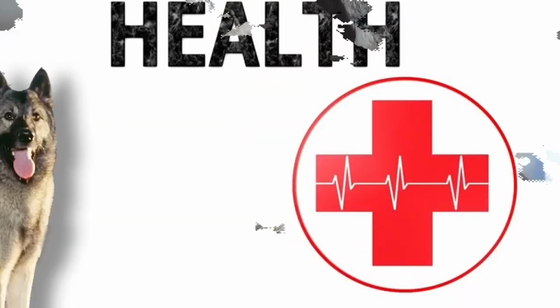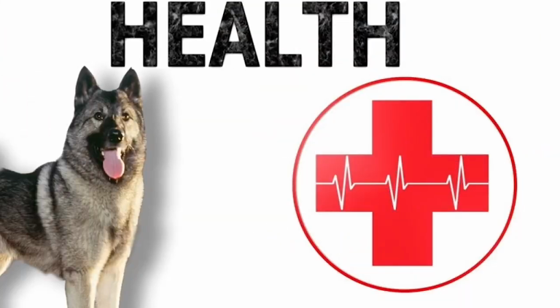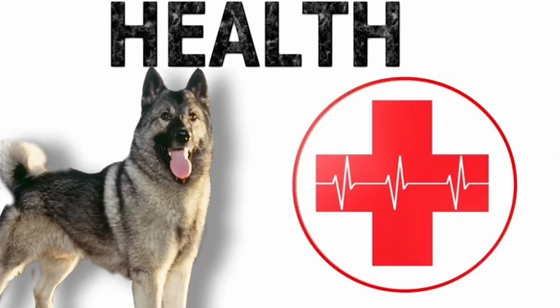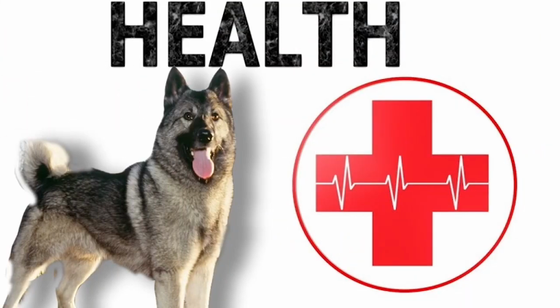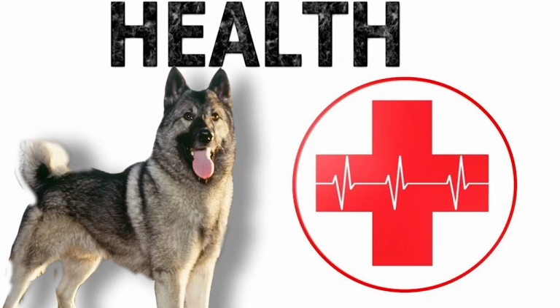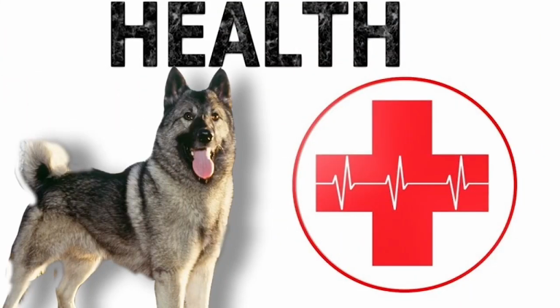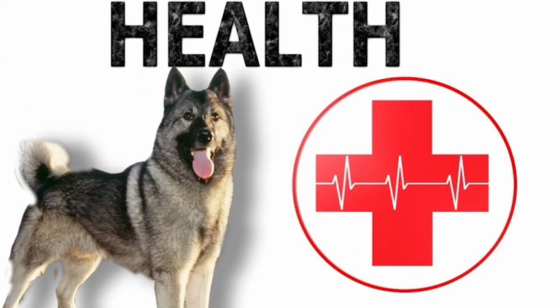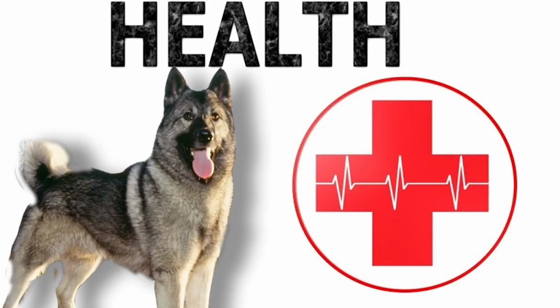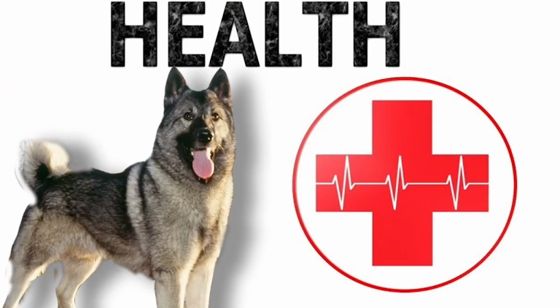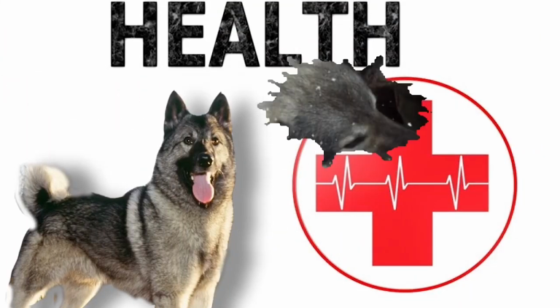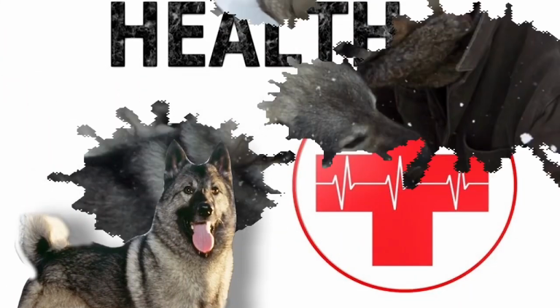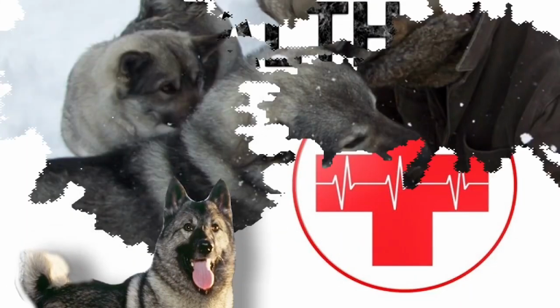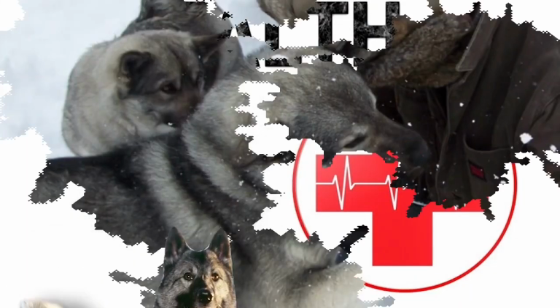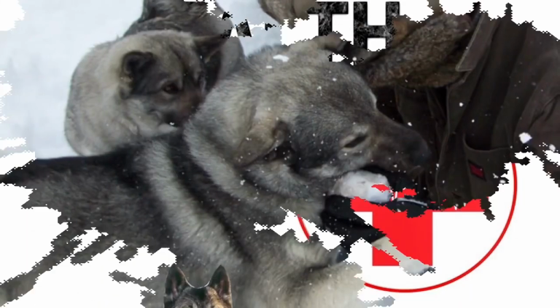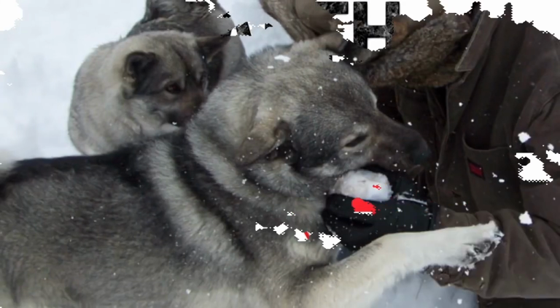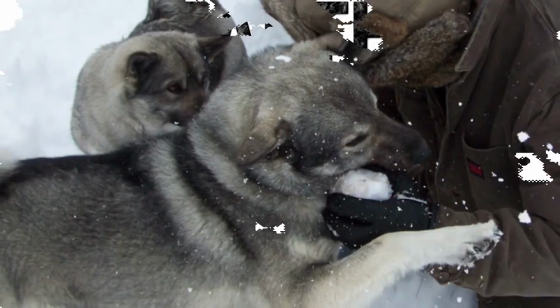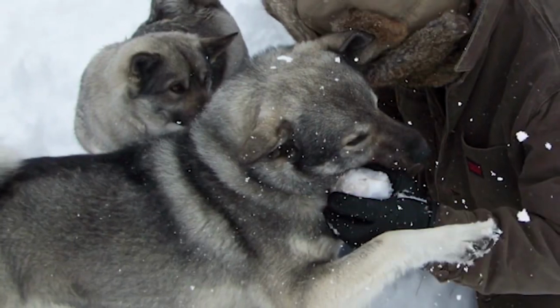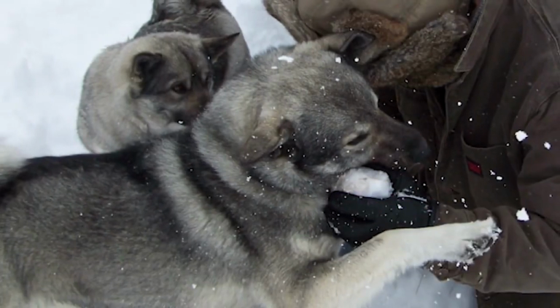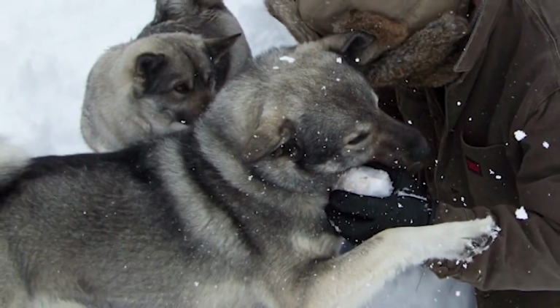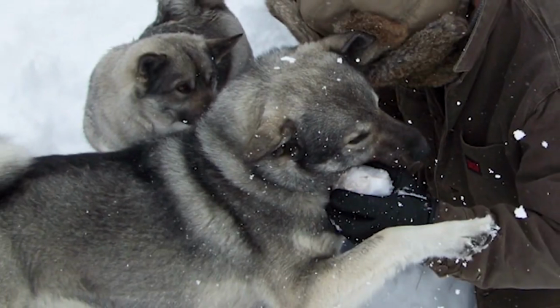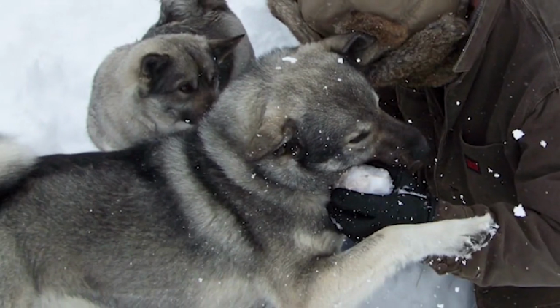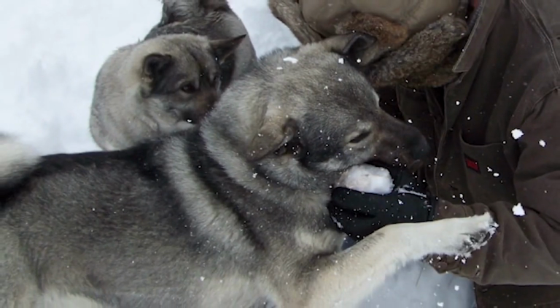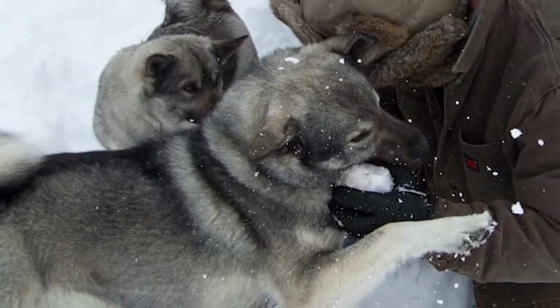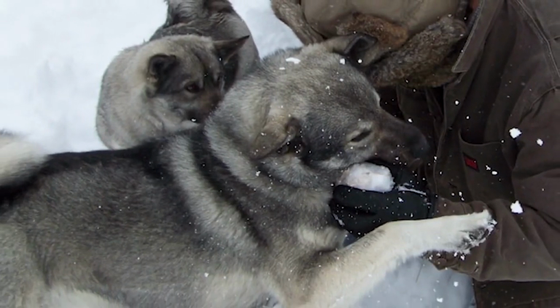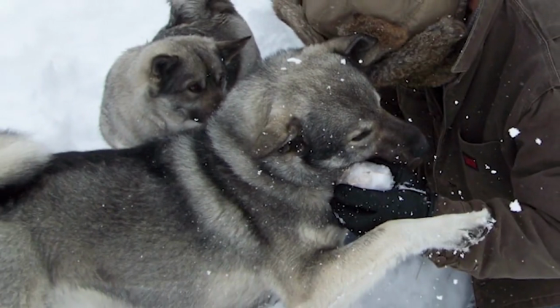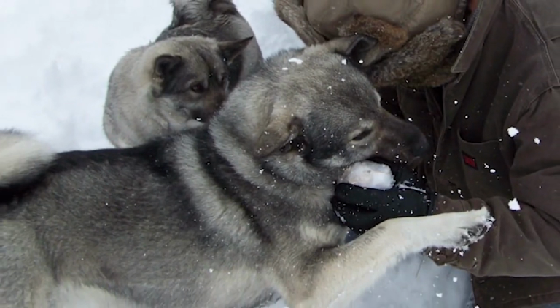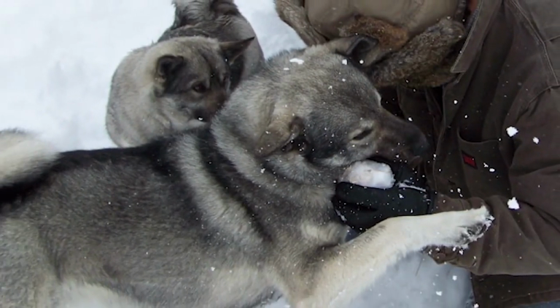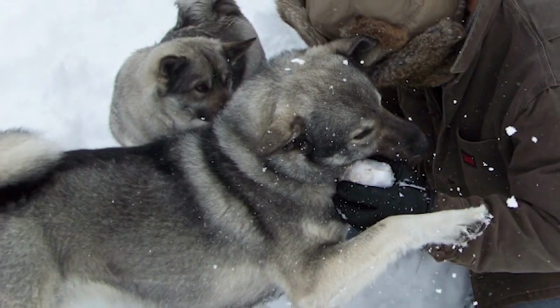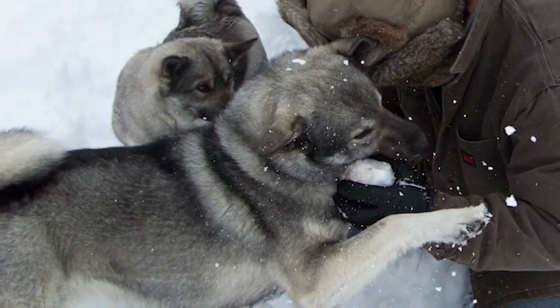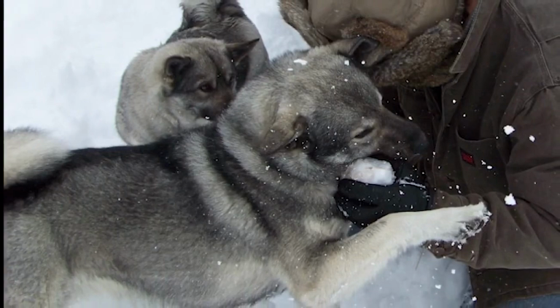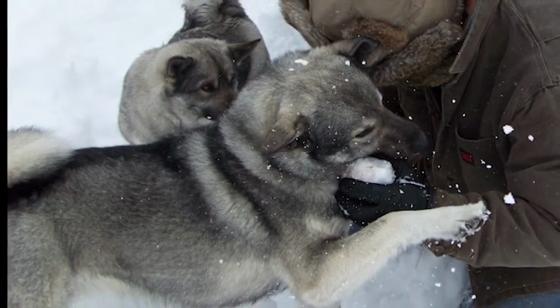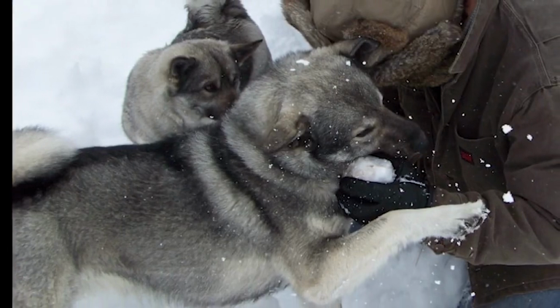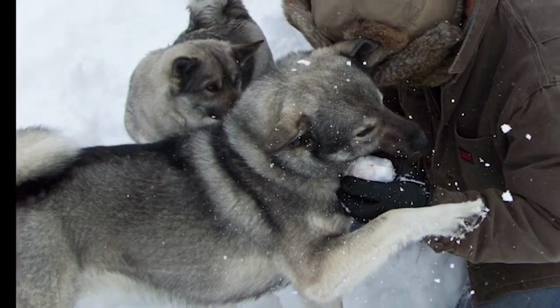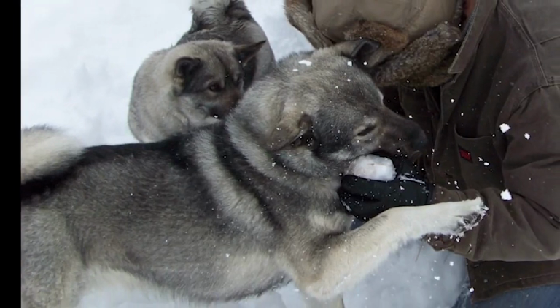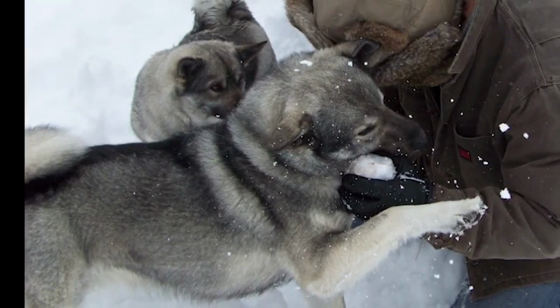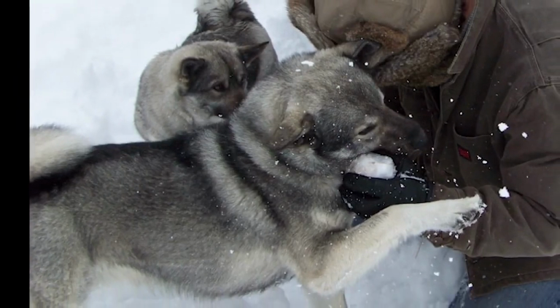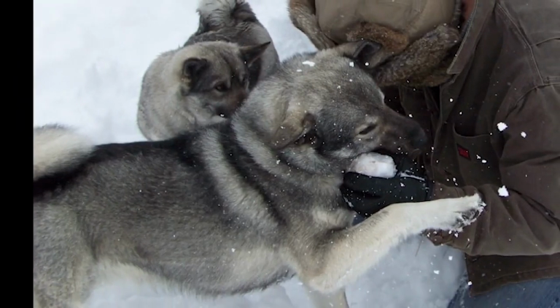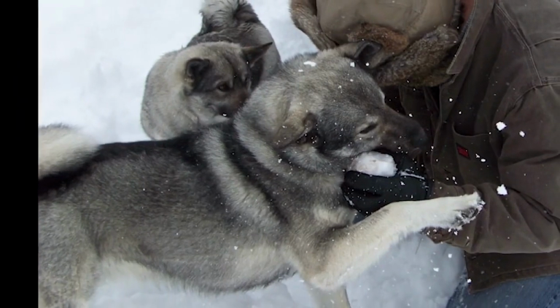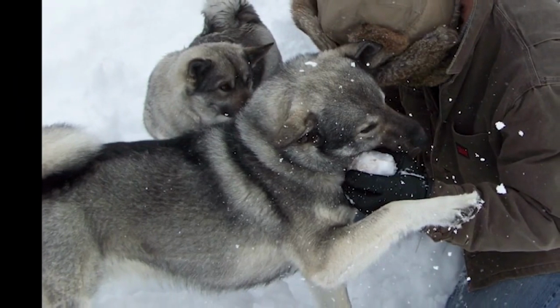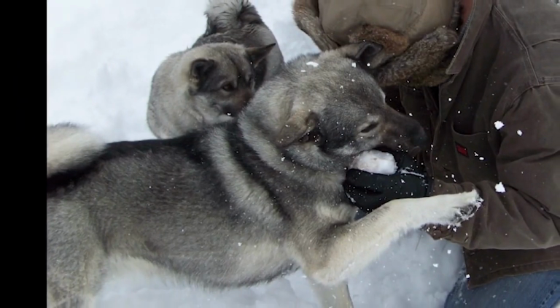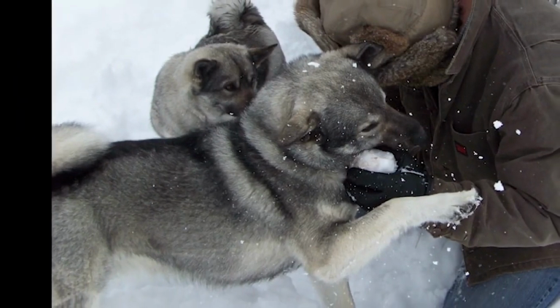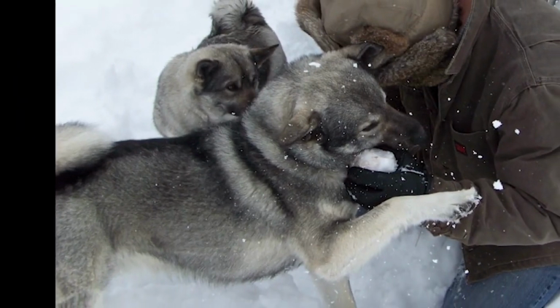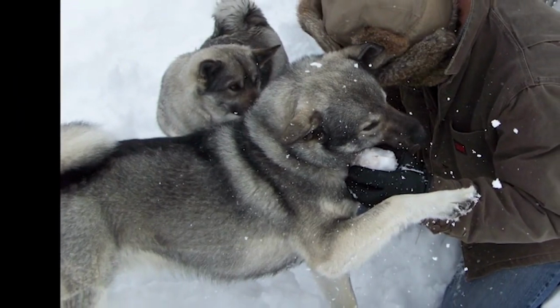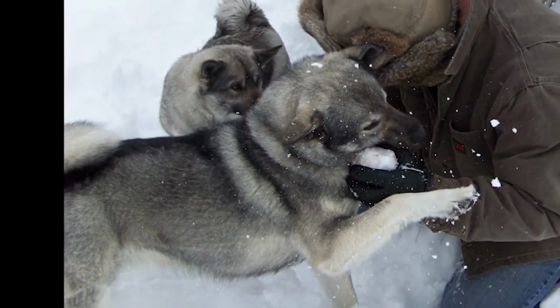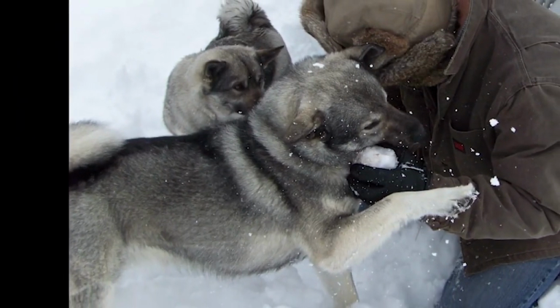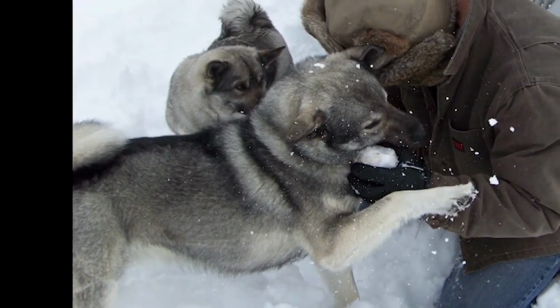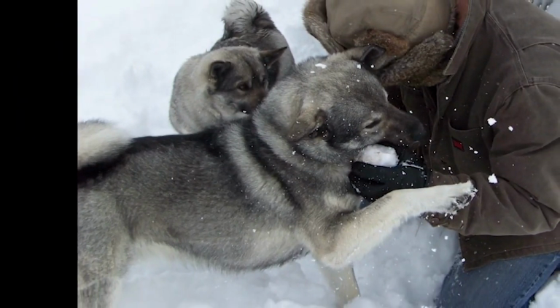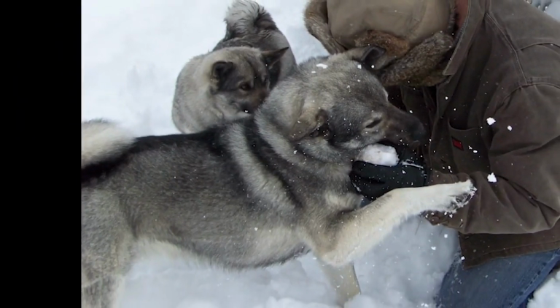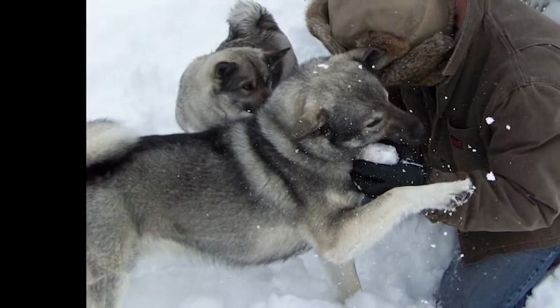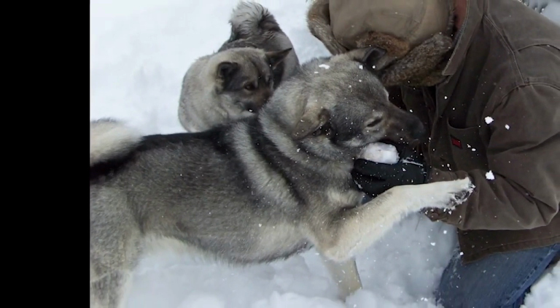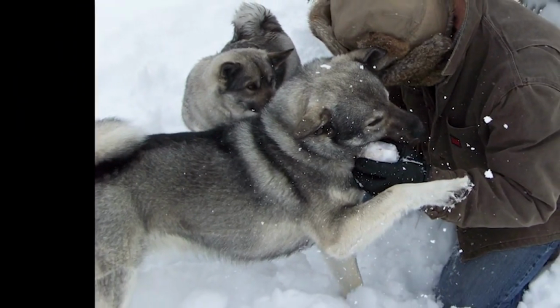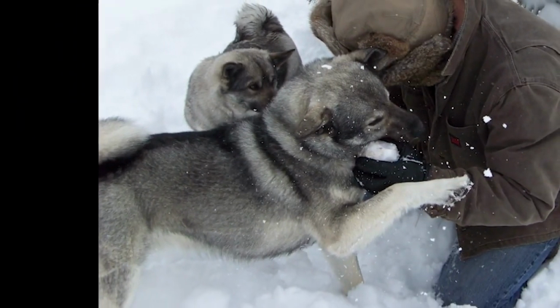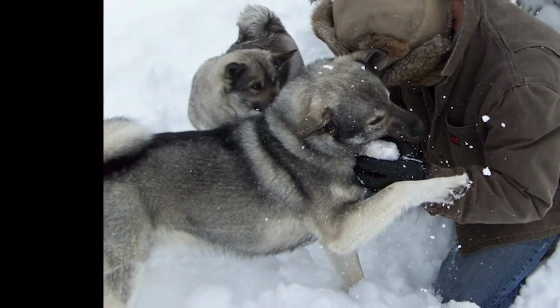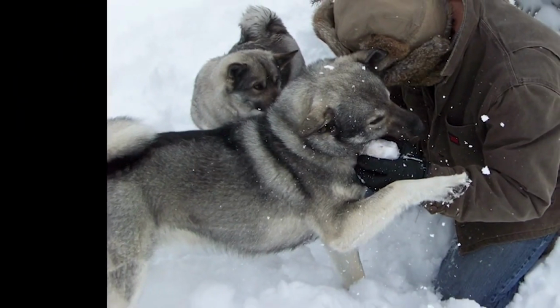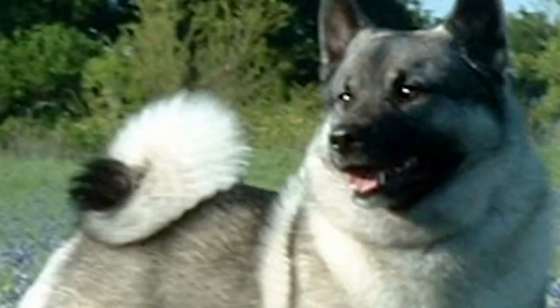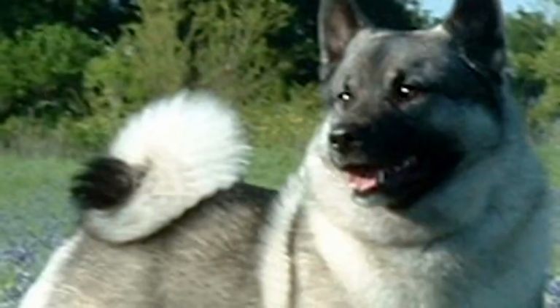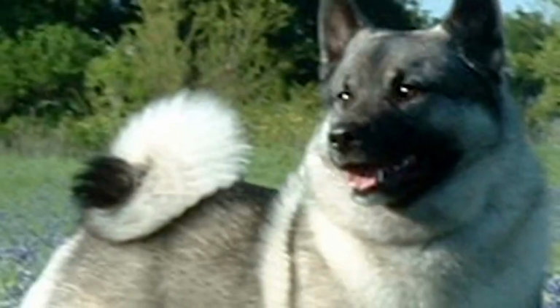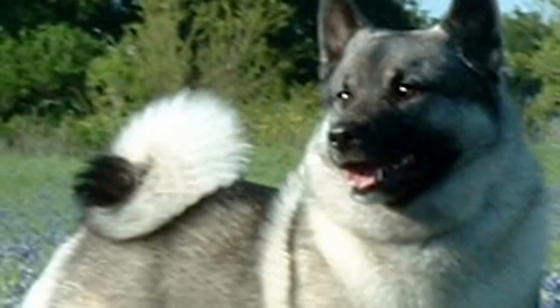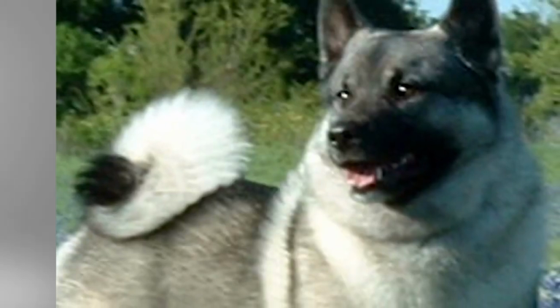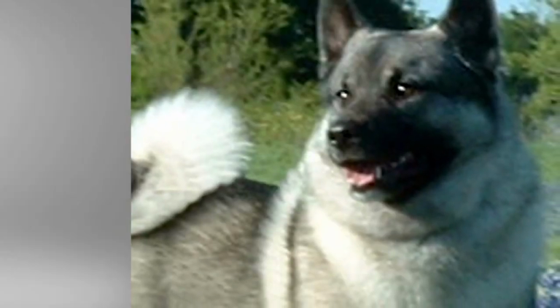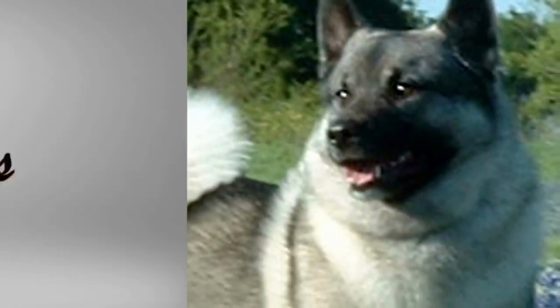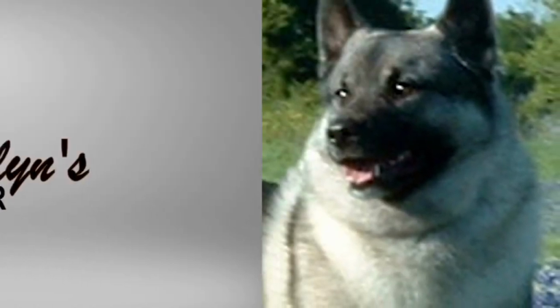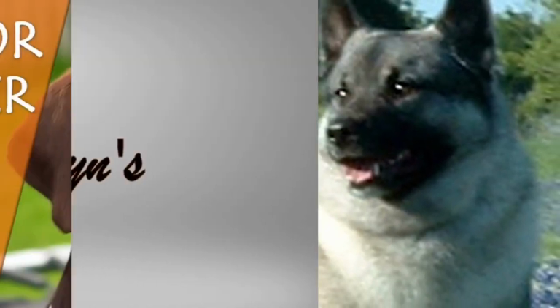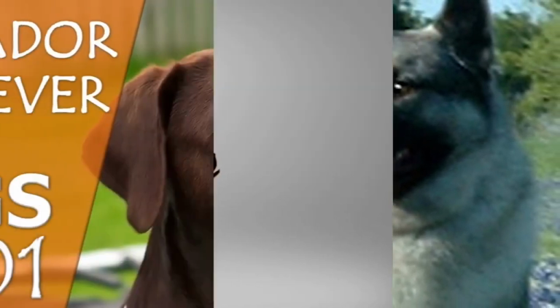Health: Life expectancy for the Norwegian Elkhound is 12-14 years, but some dogs have been reported to live up to 18 years and older.